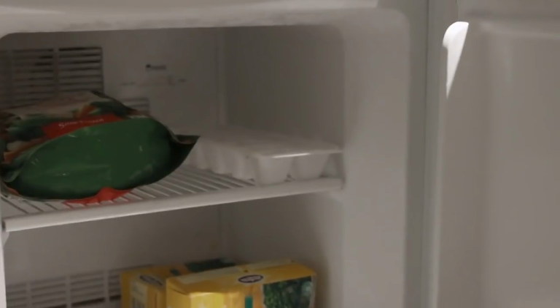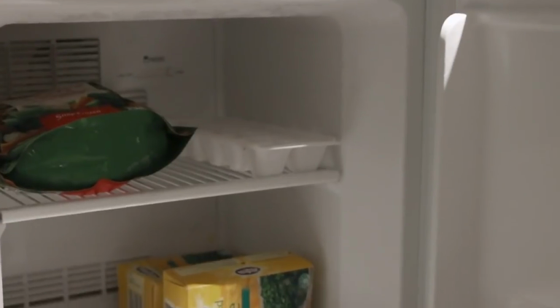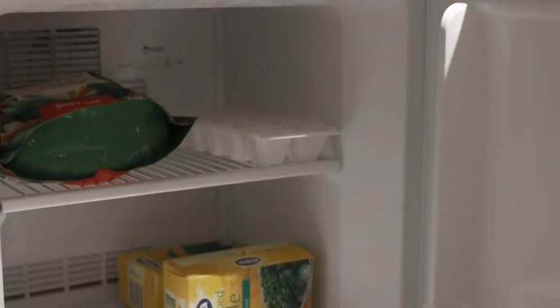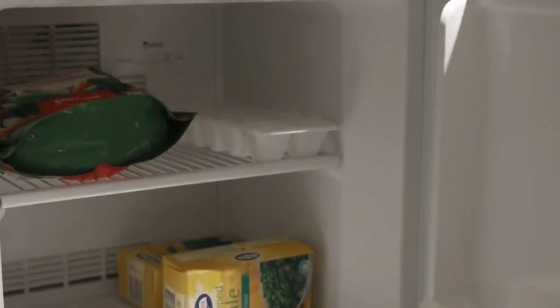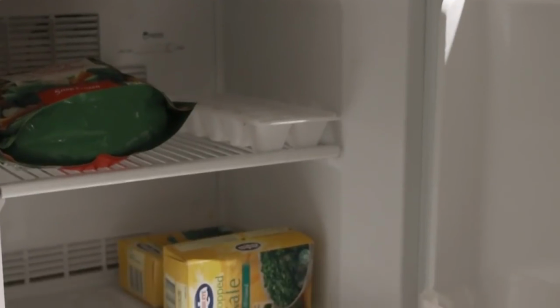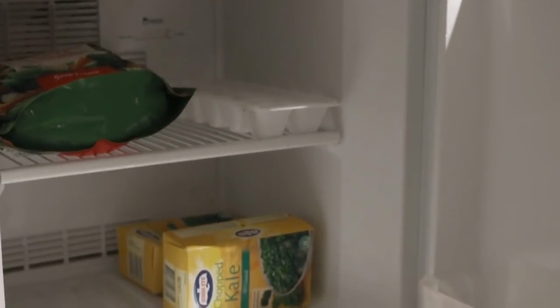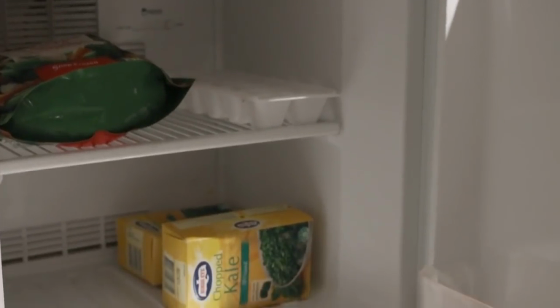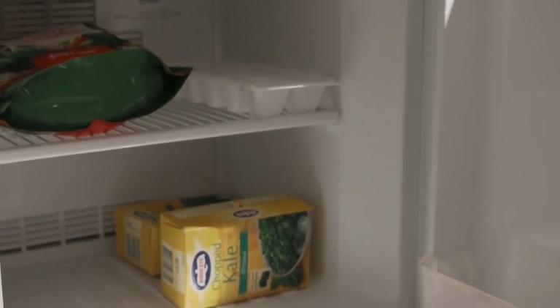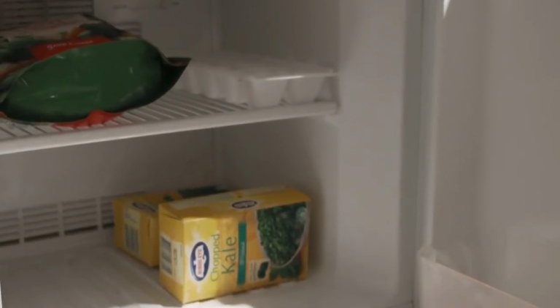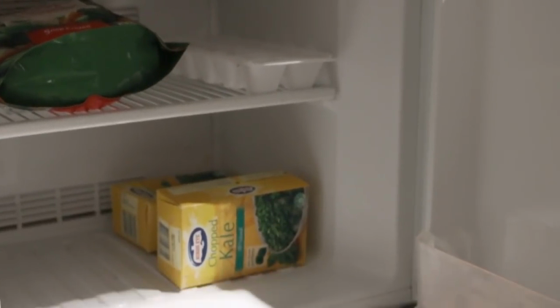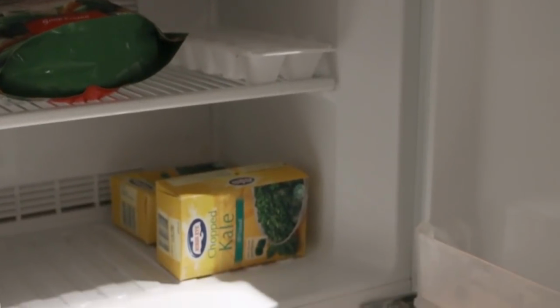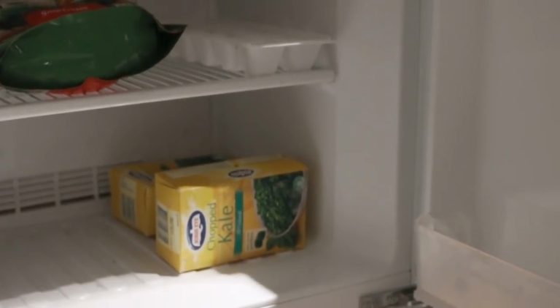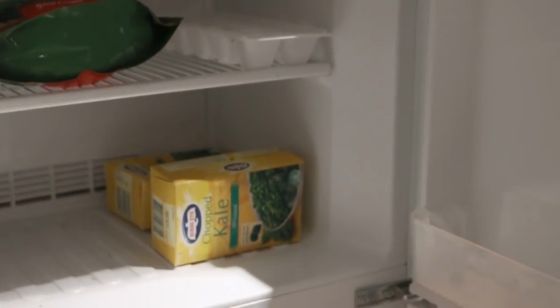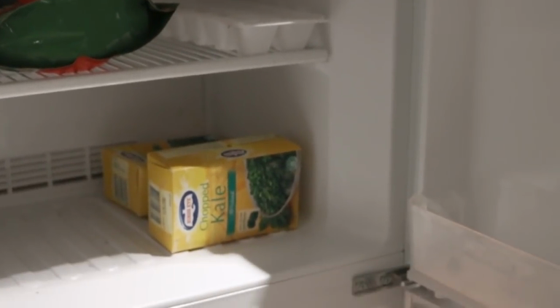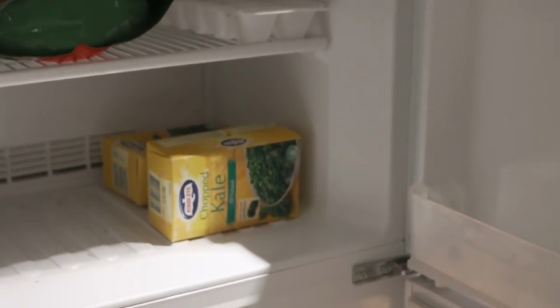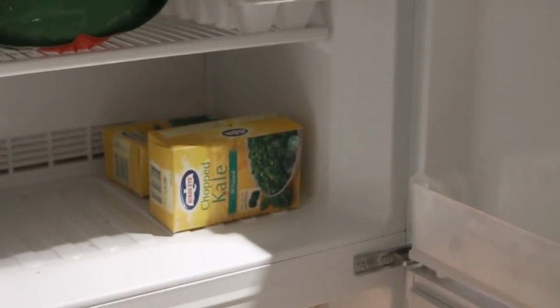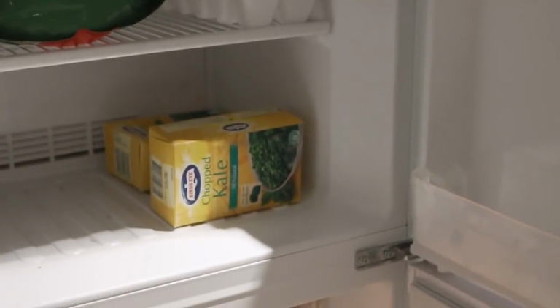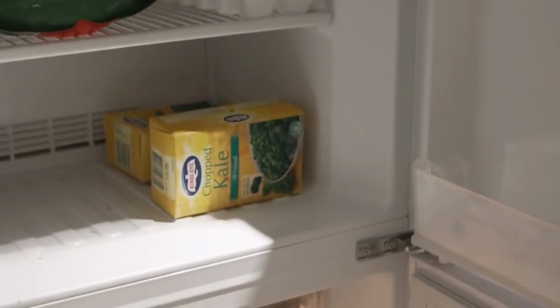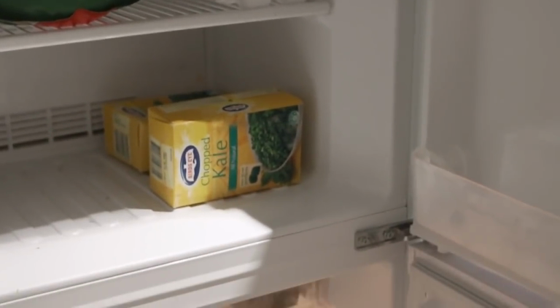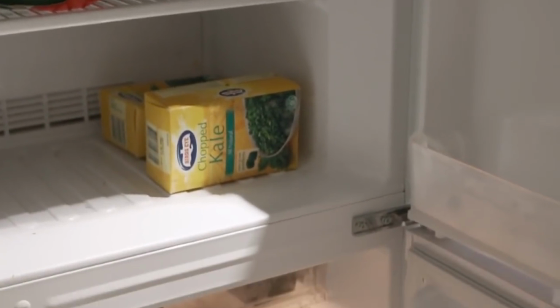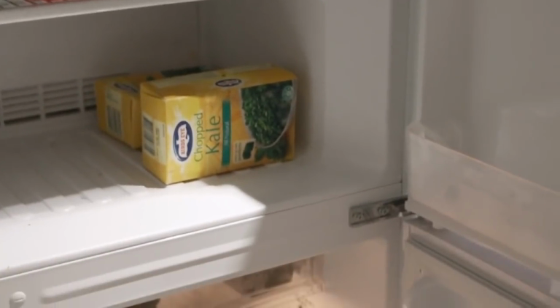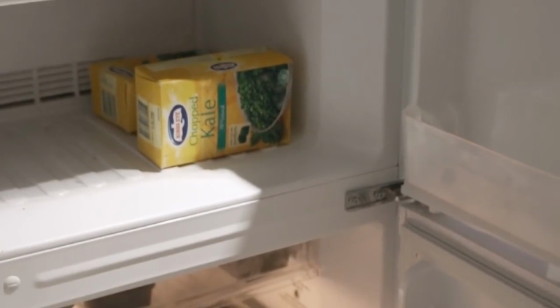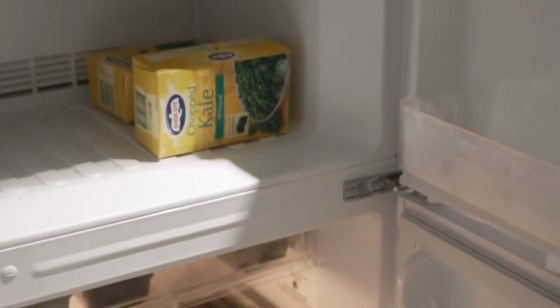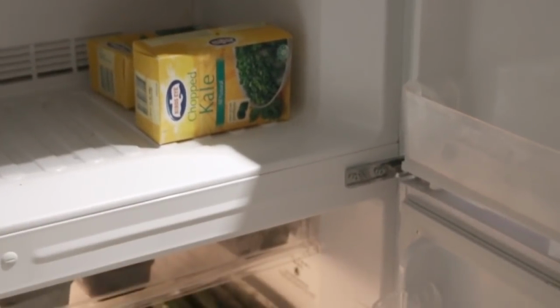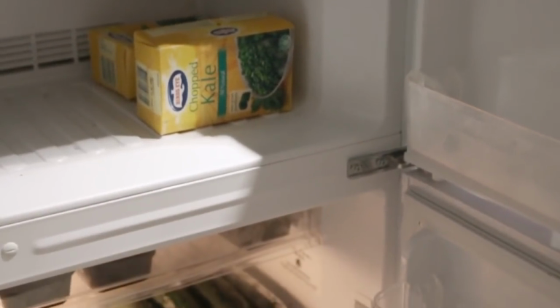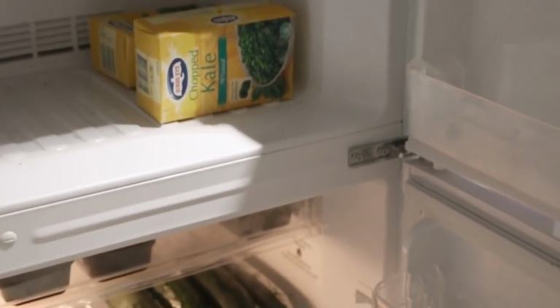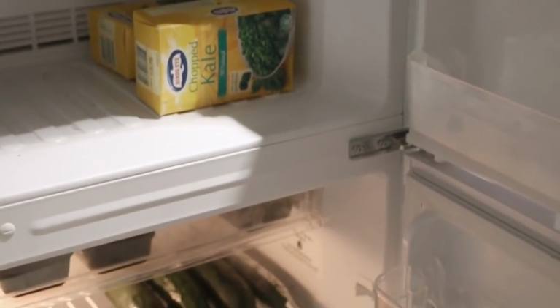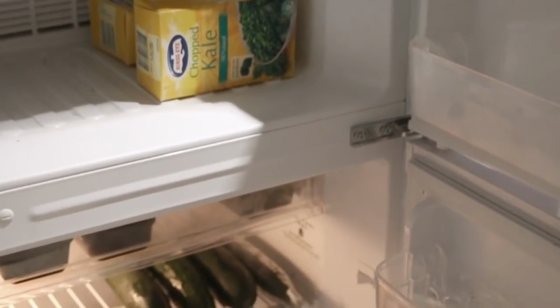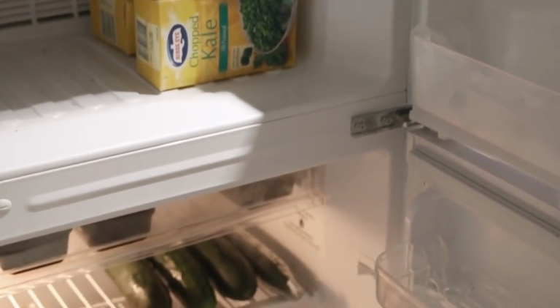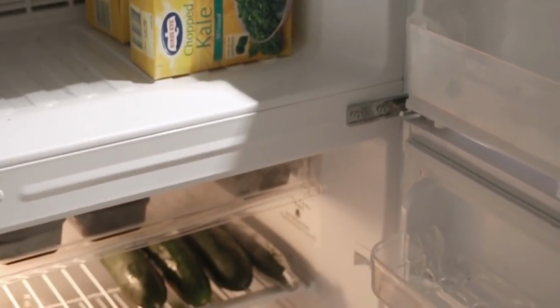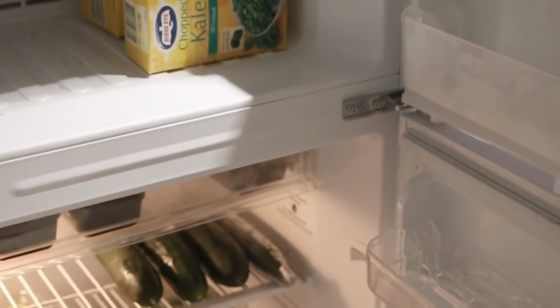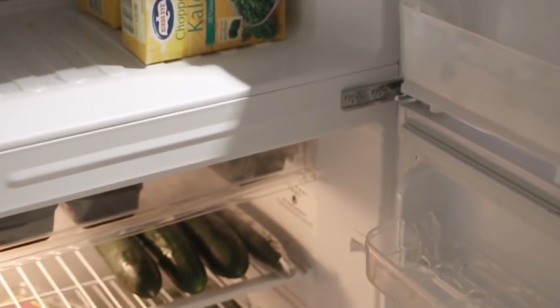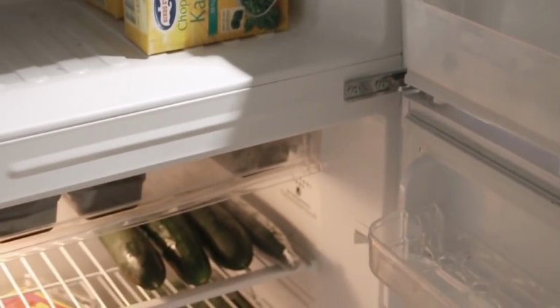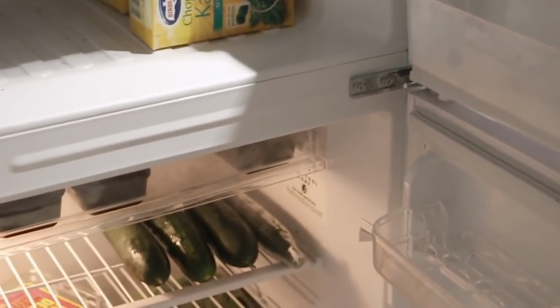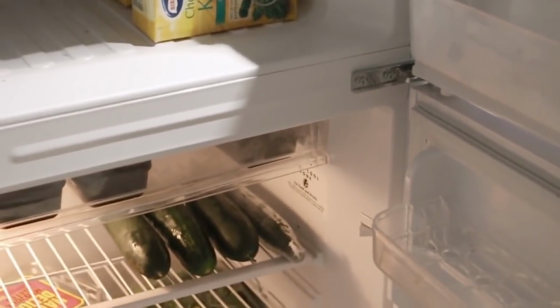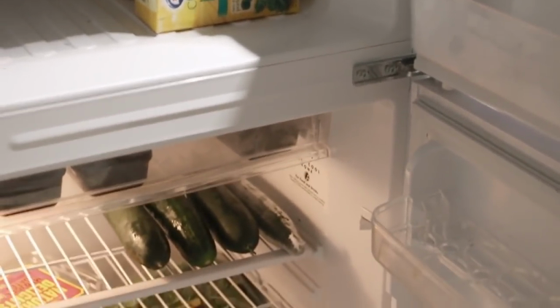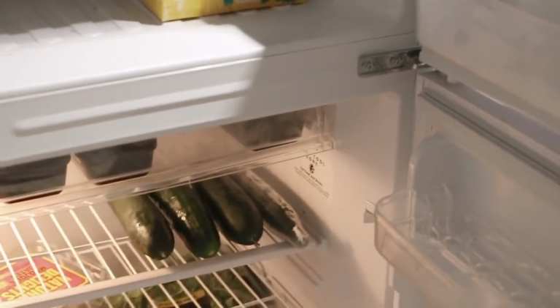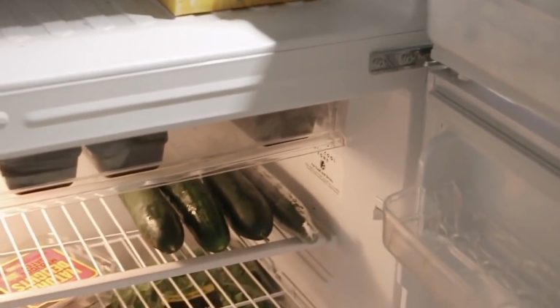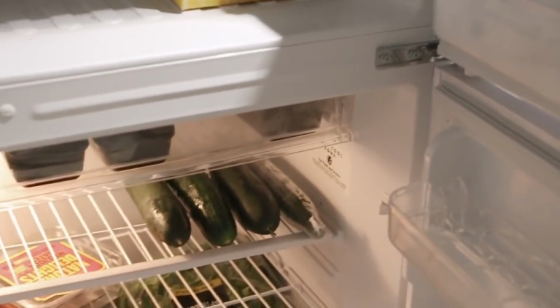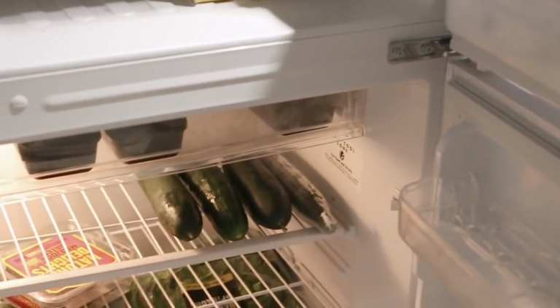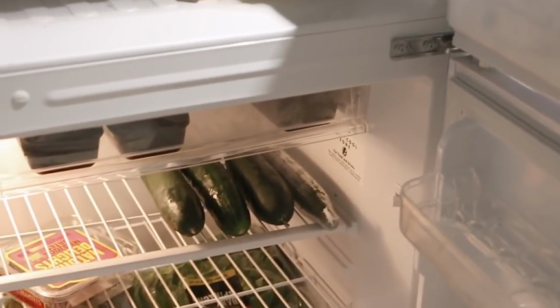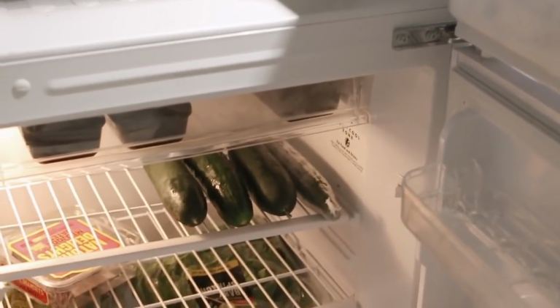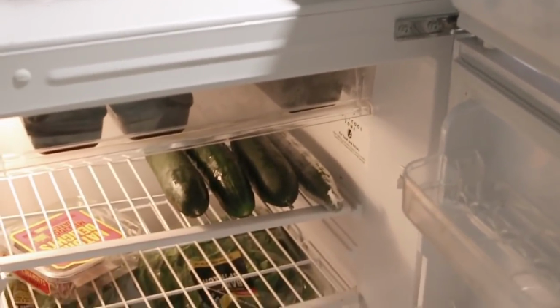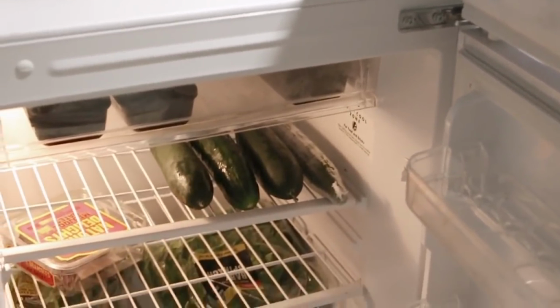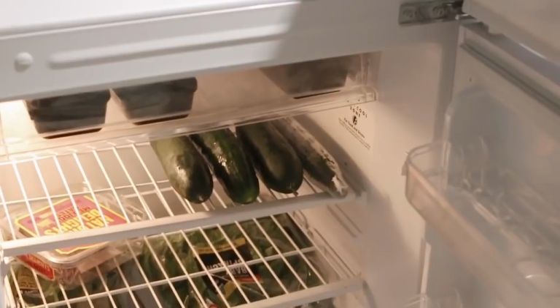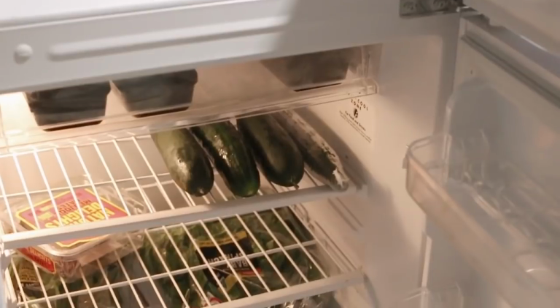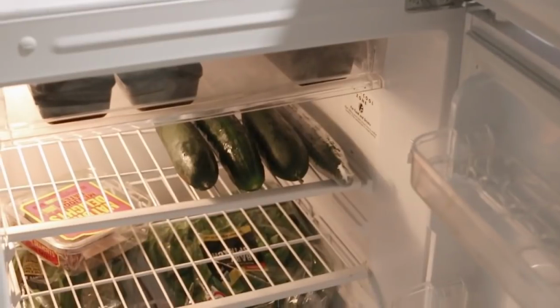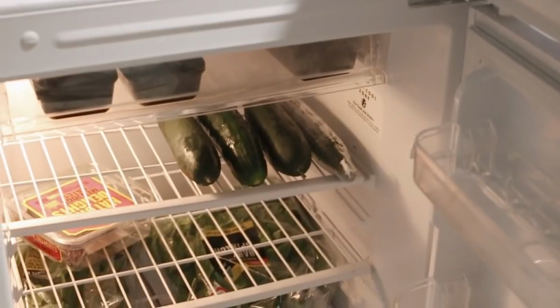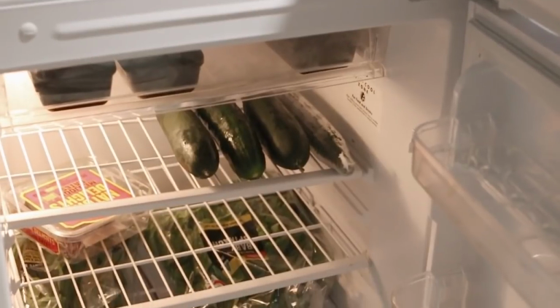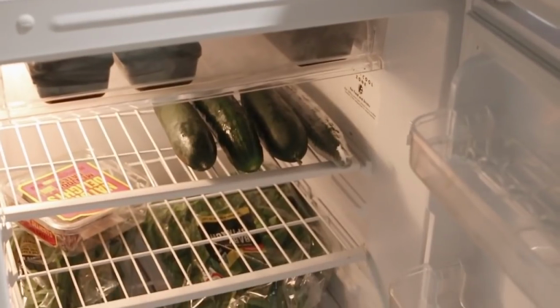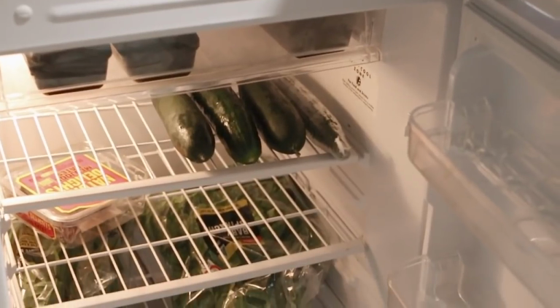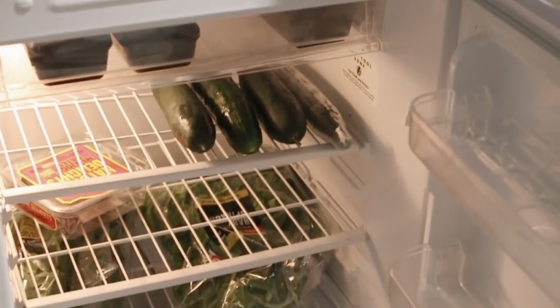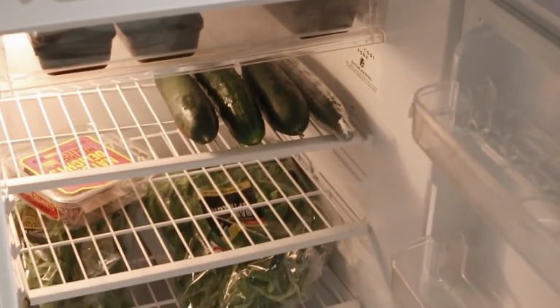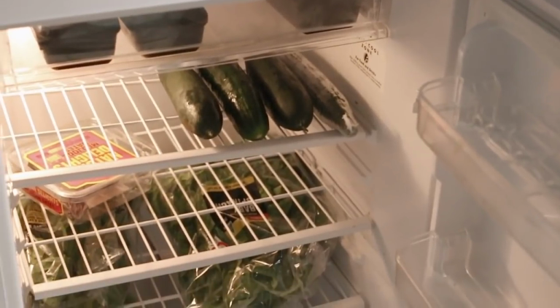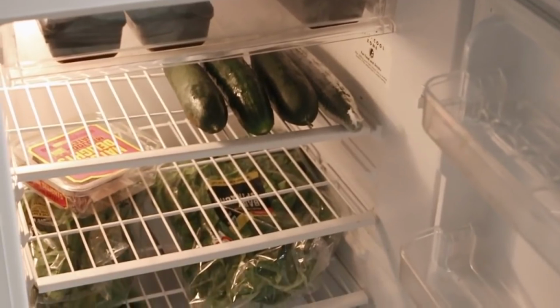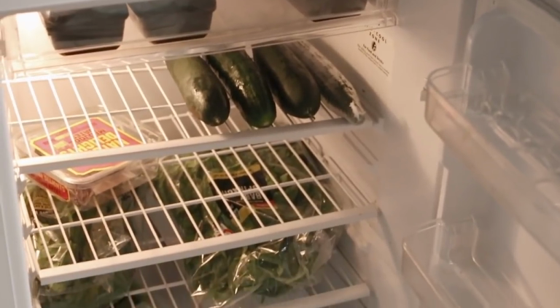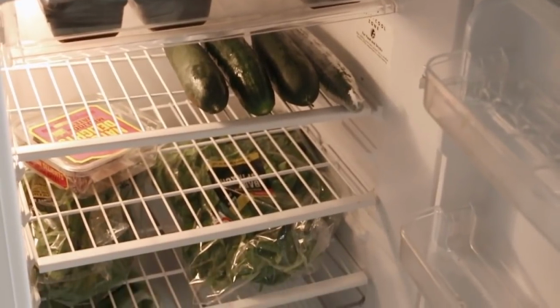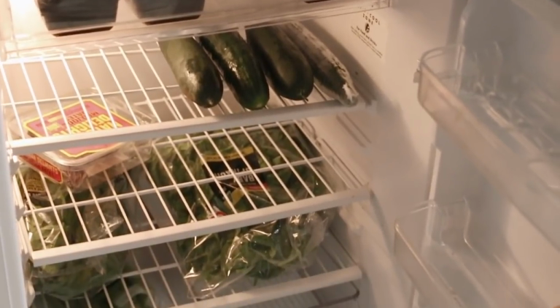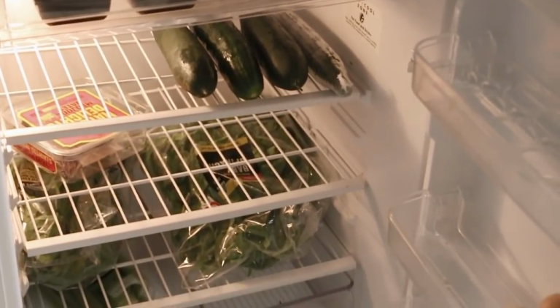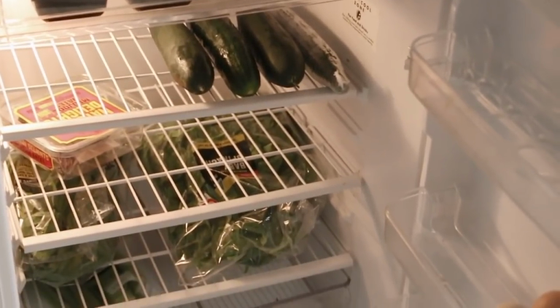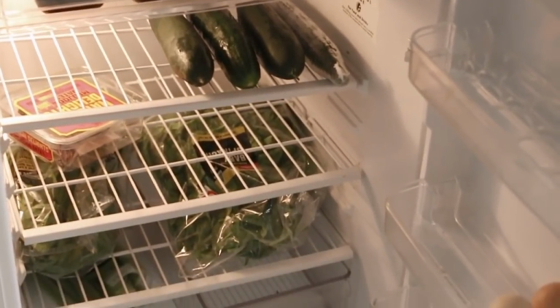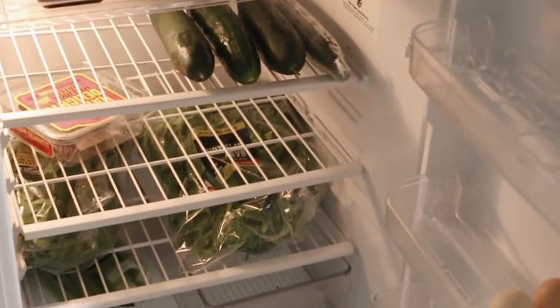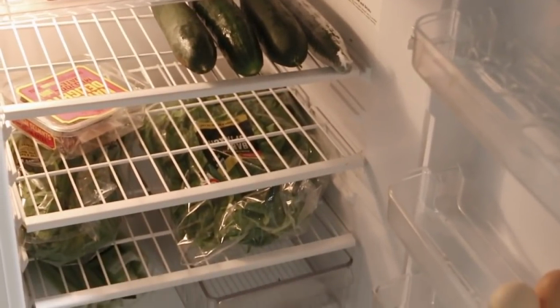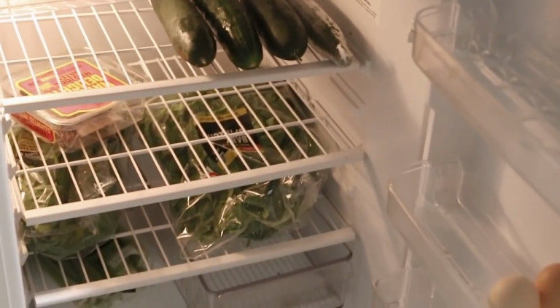About a week before you move — depending on your family size — stop buying groceries and just live off what you have. It'll mean there's less to move.